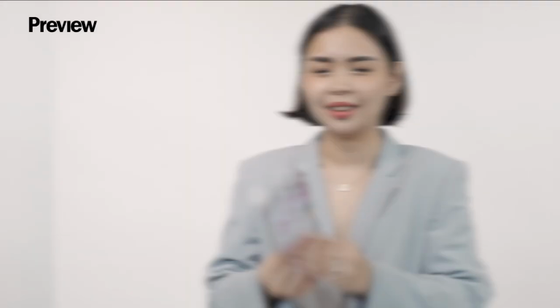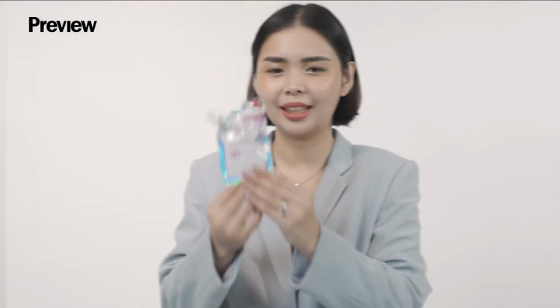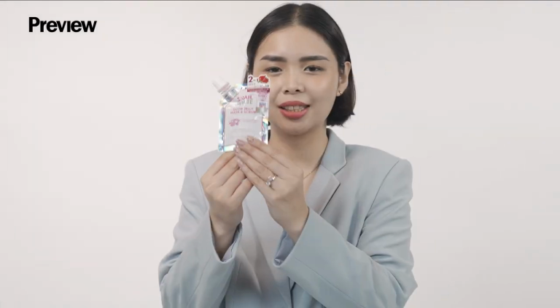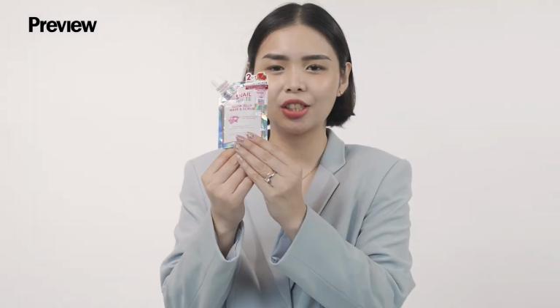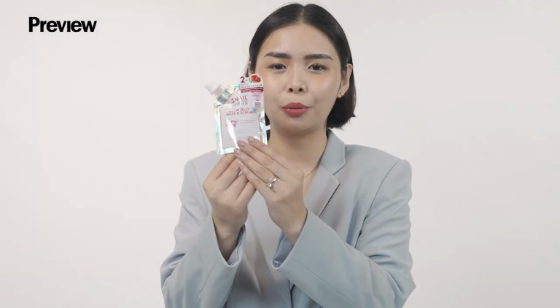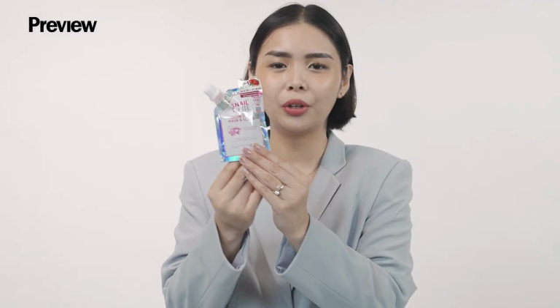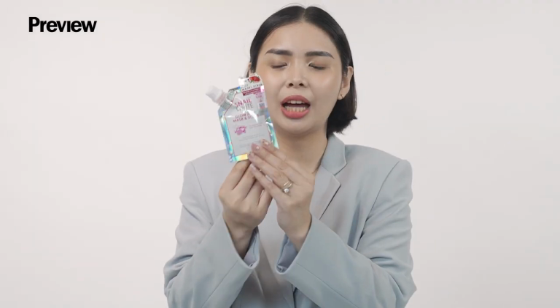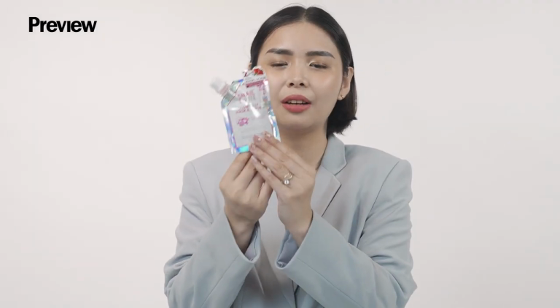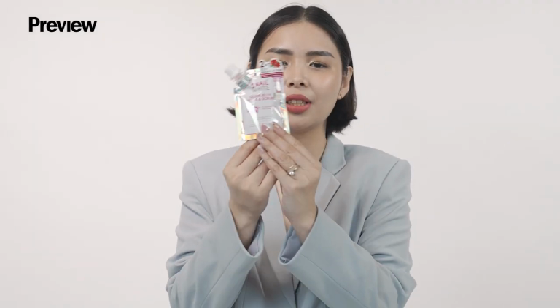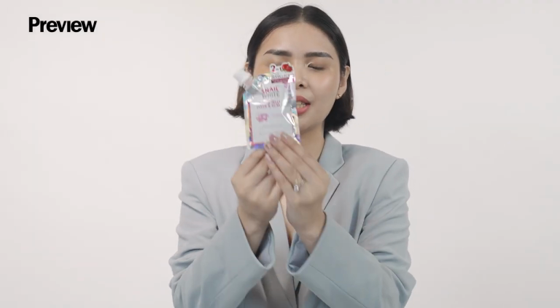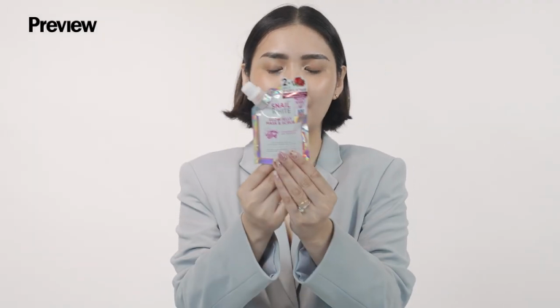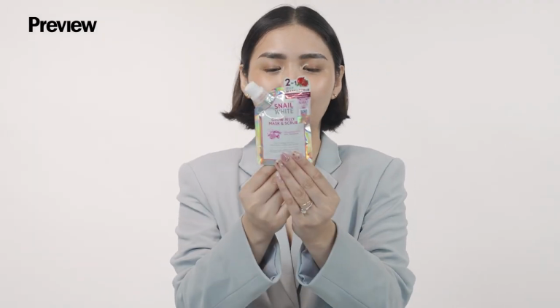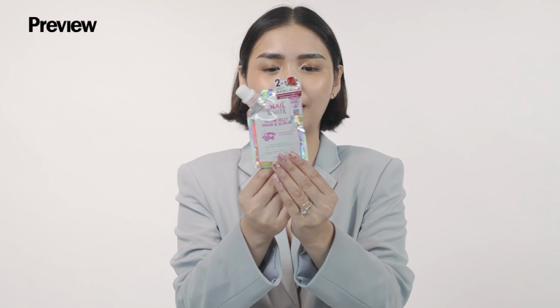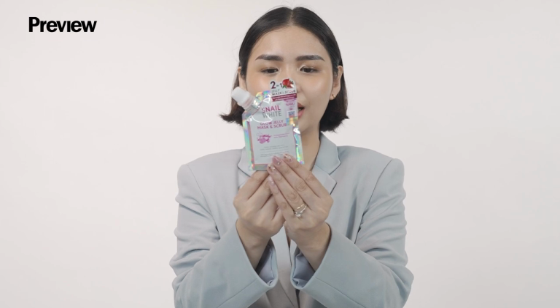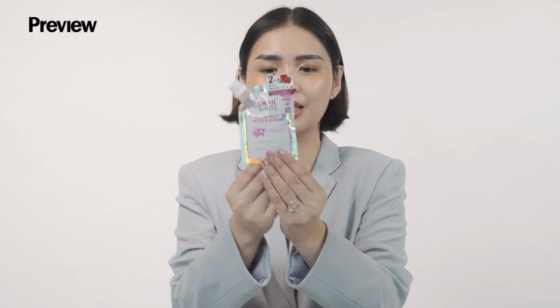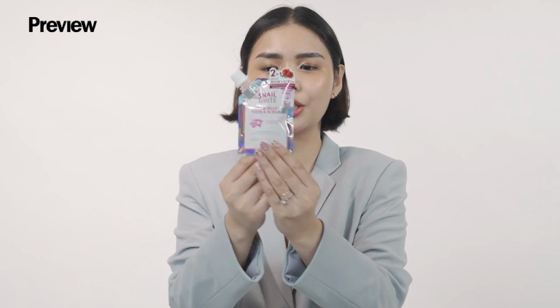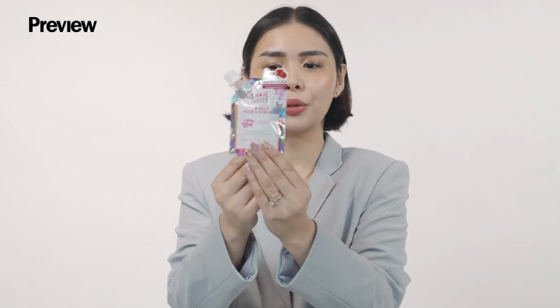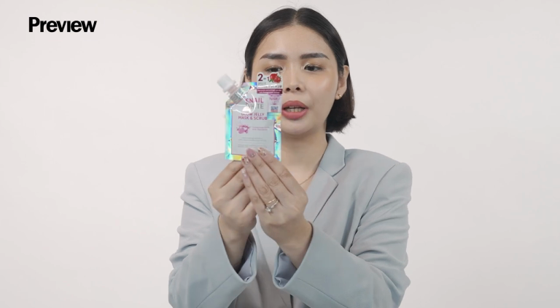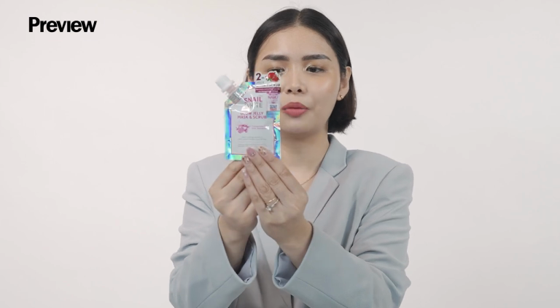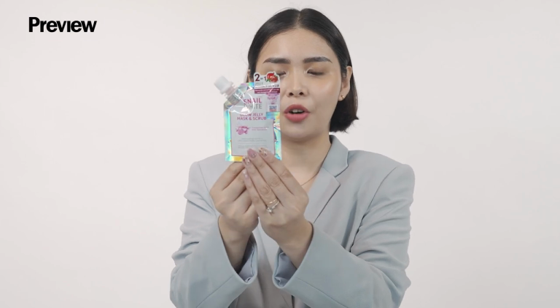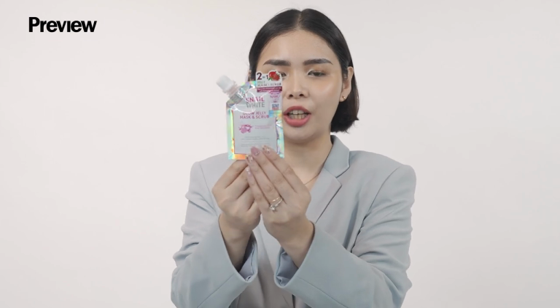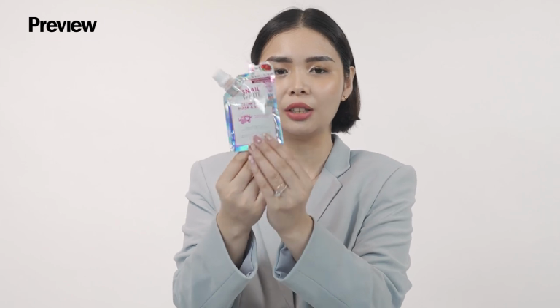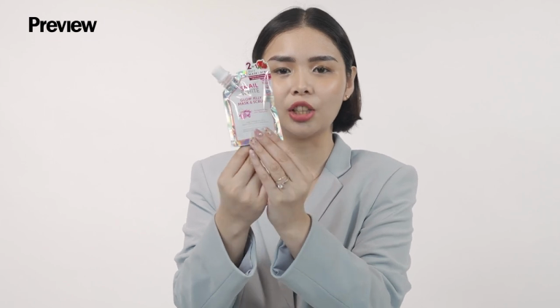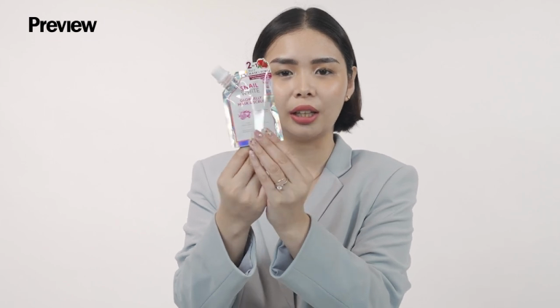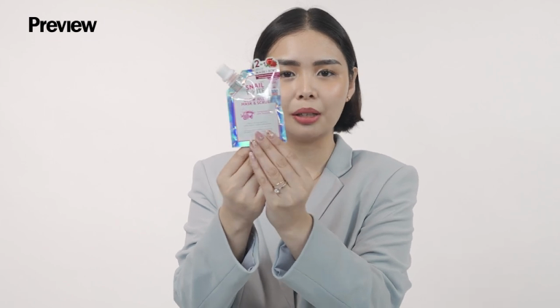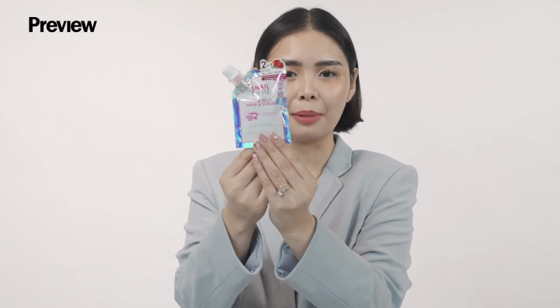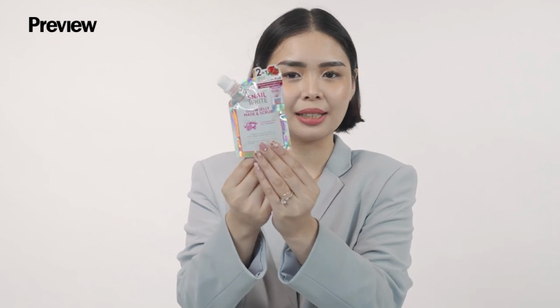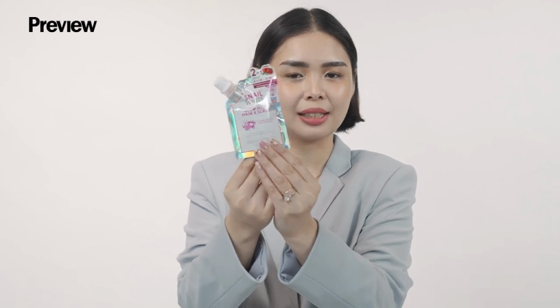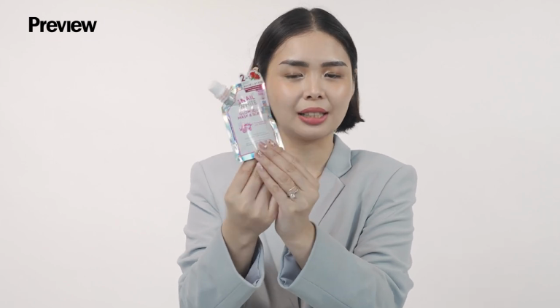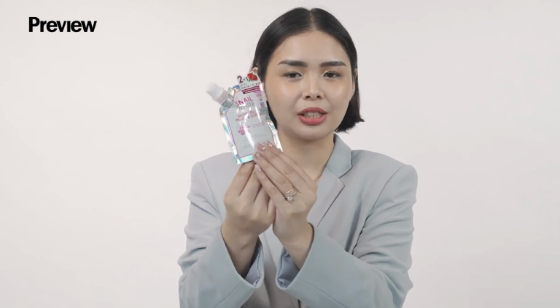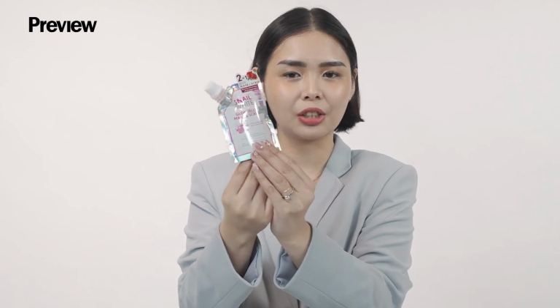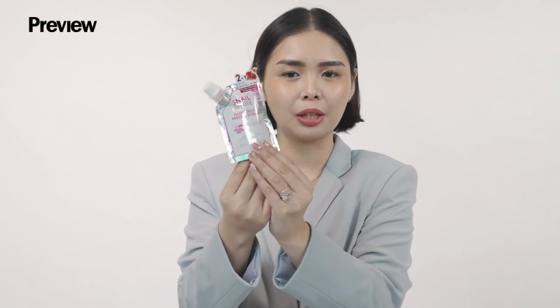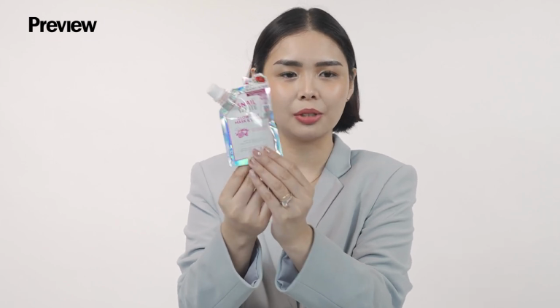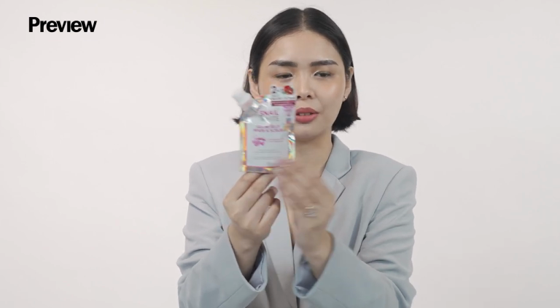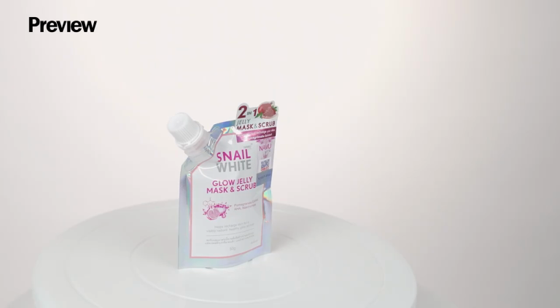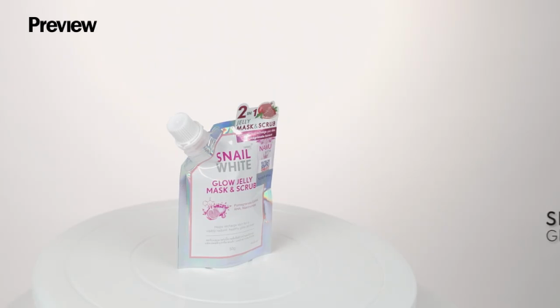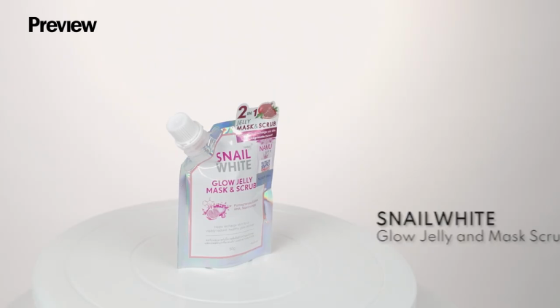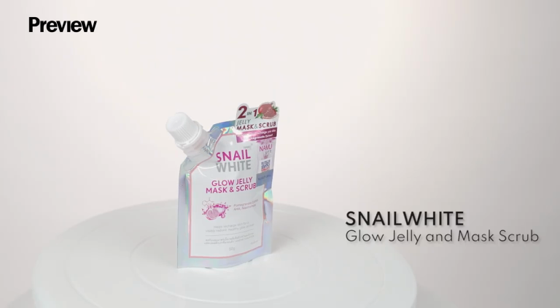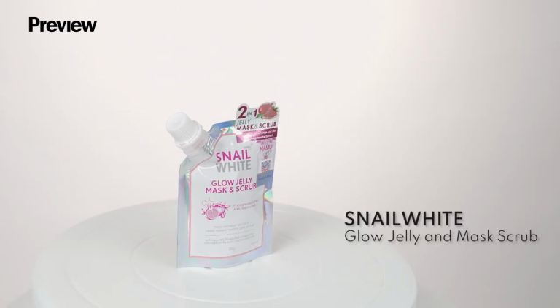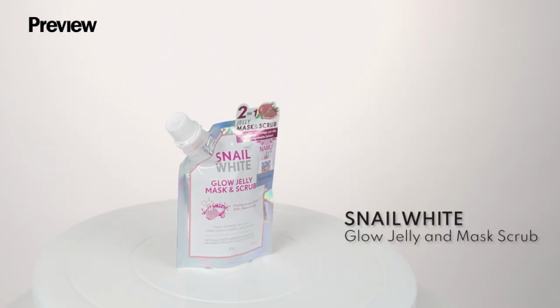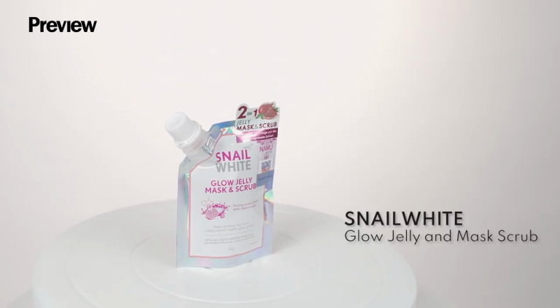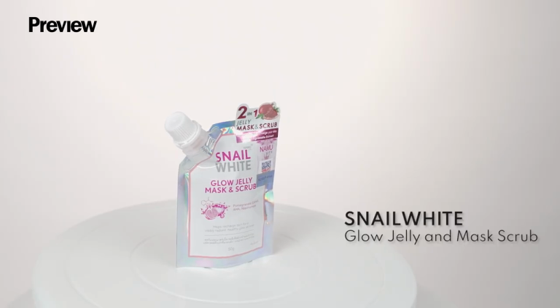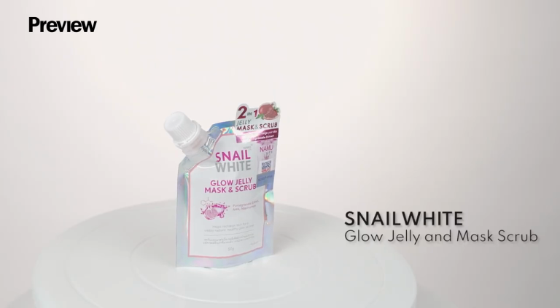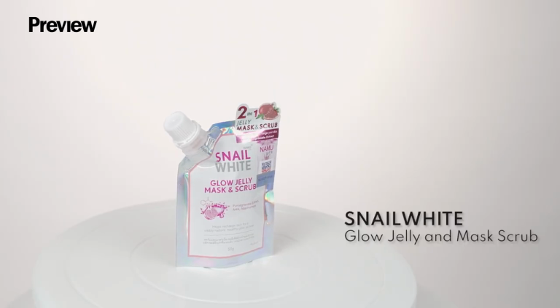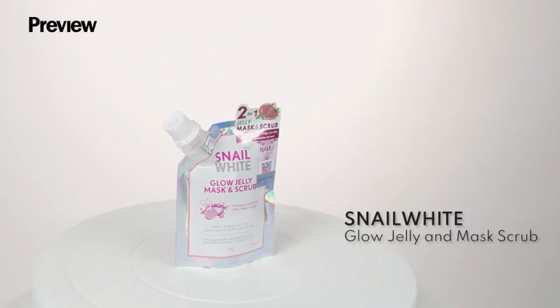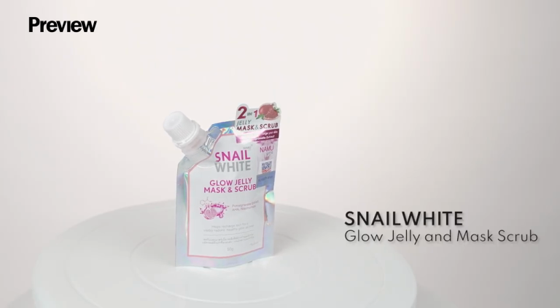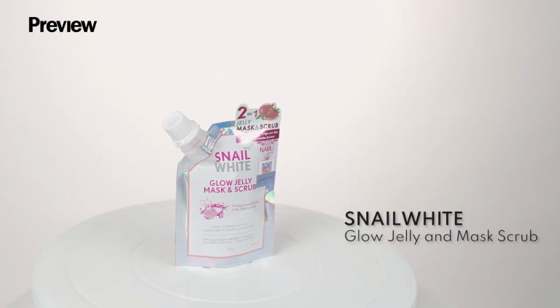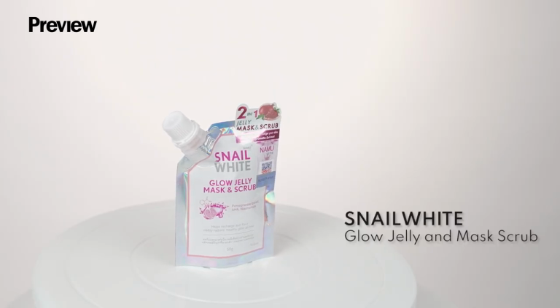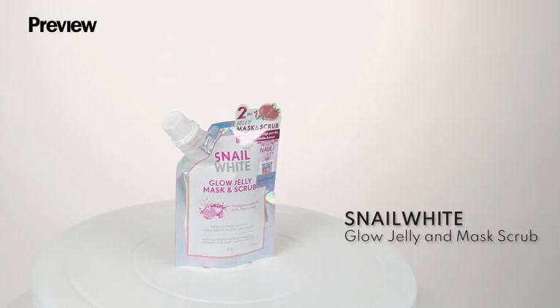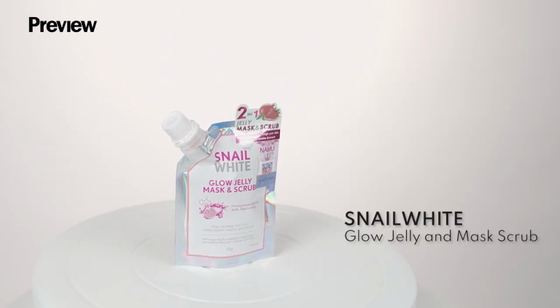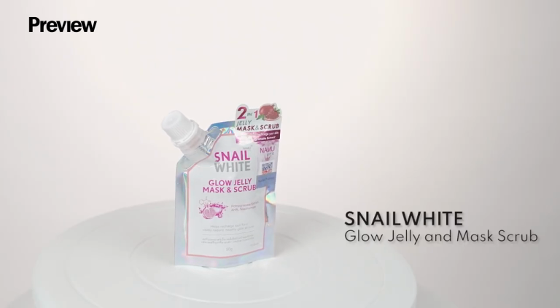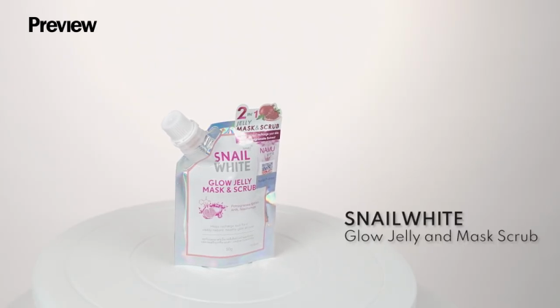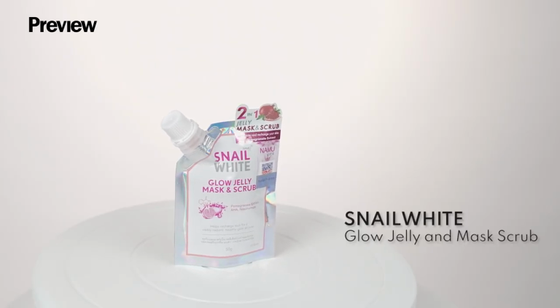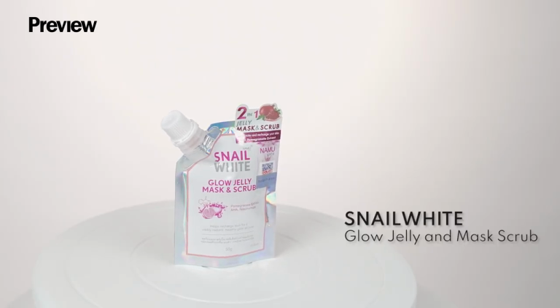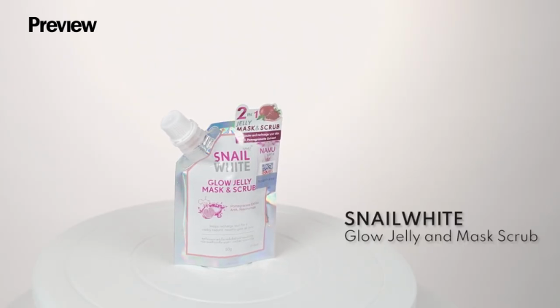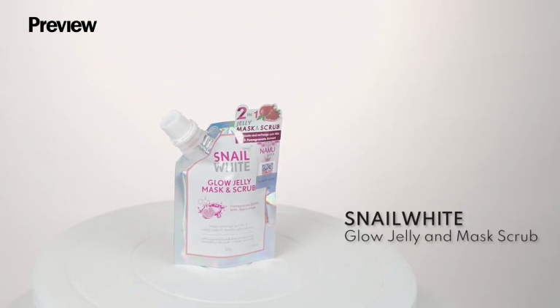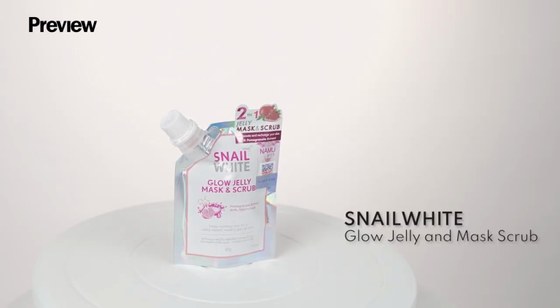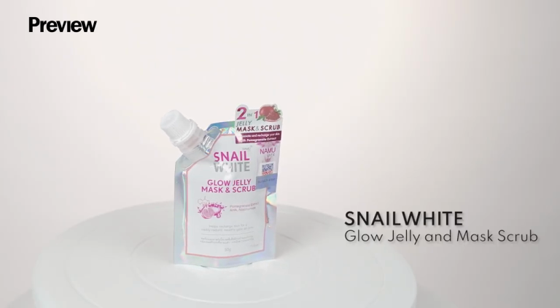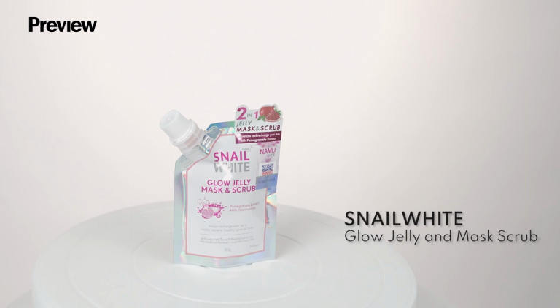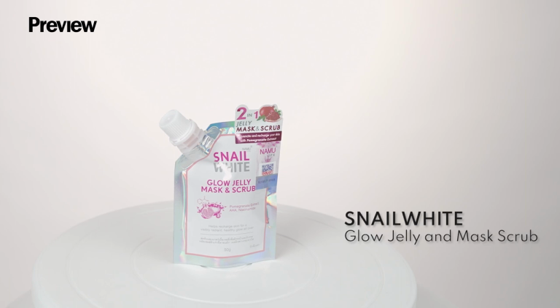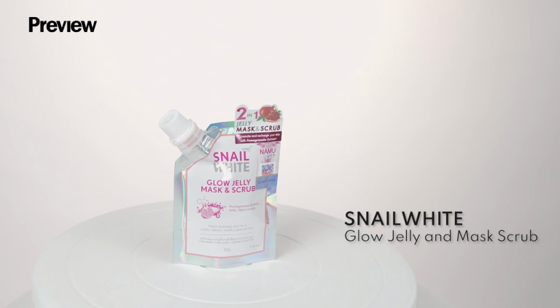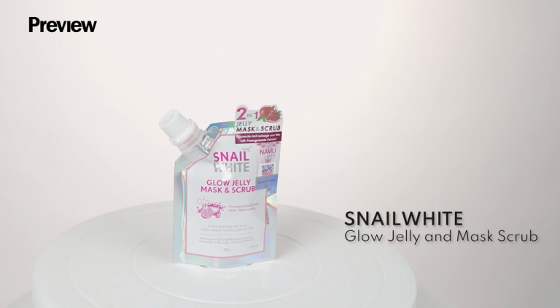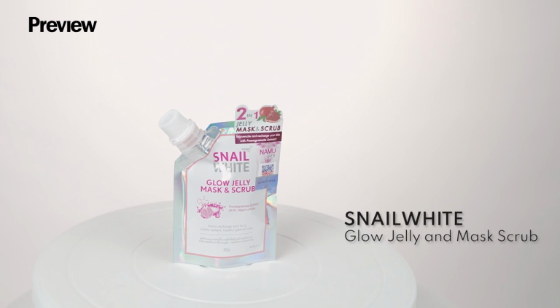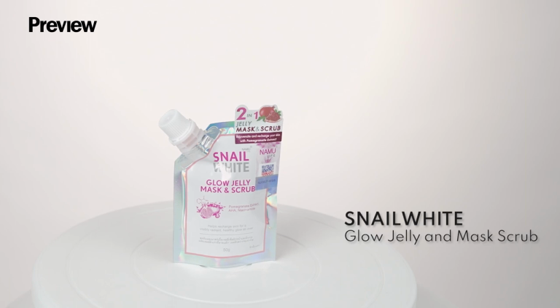Next up we have Snail Lights 2-in-1 Gelly Mask and Scrub. This is perfect if you want to exfoliate your skin without drying it out.